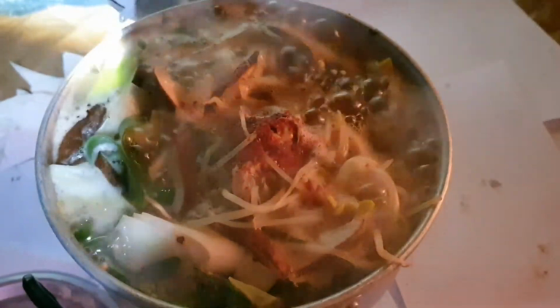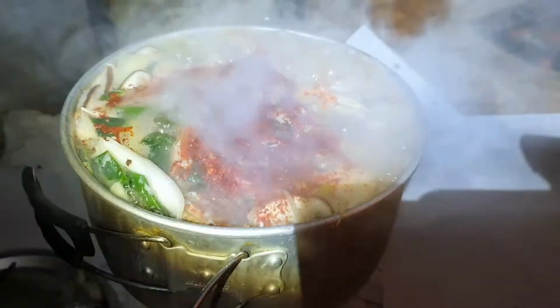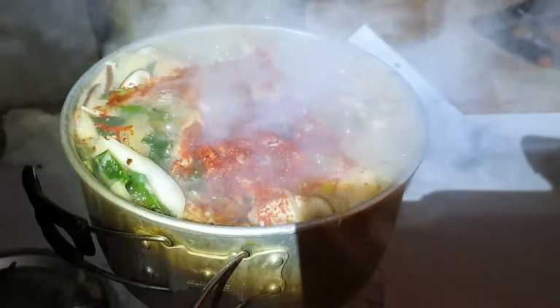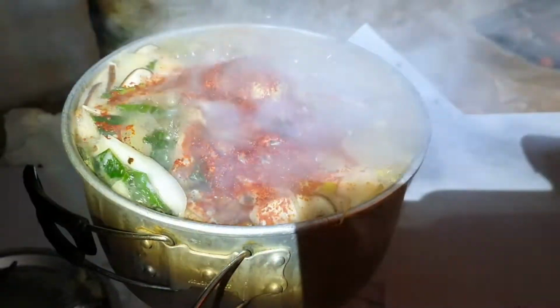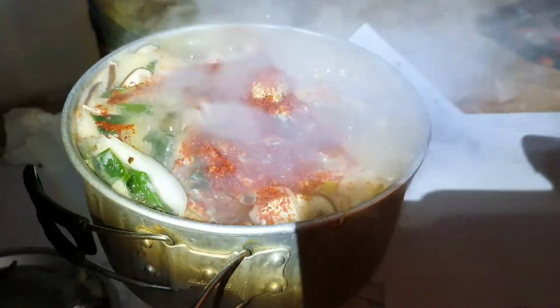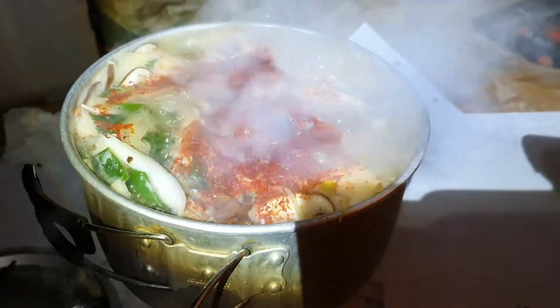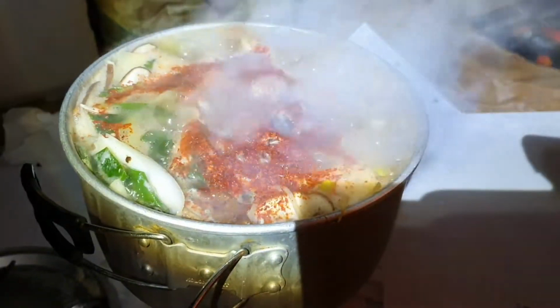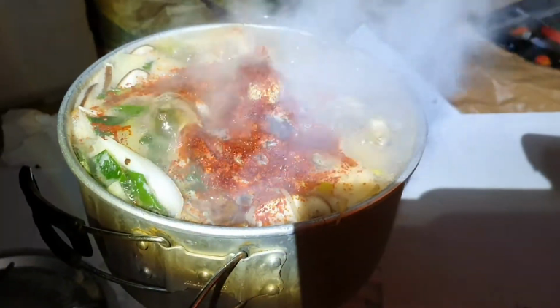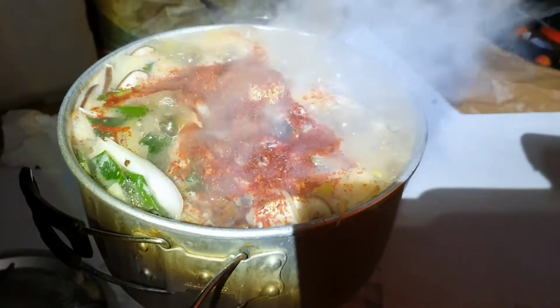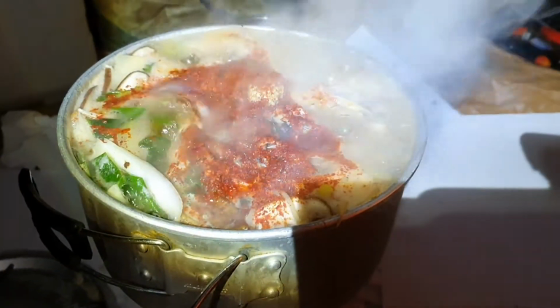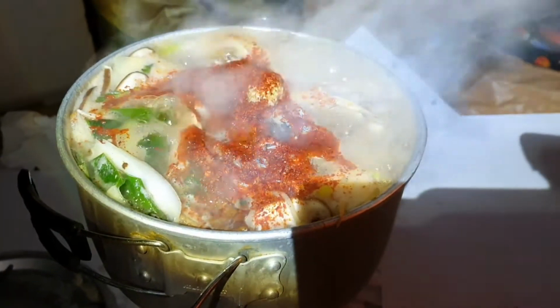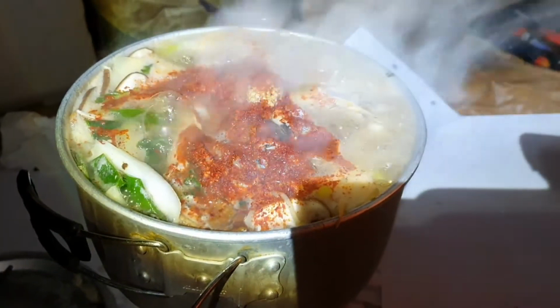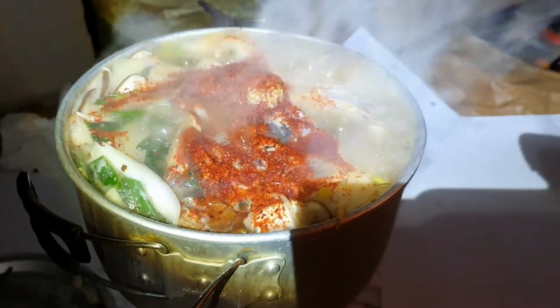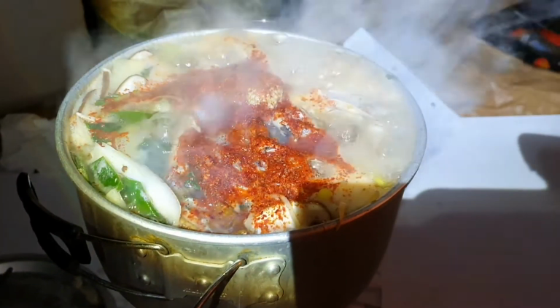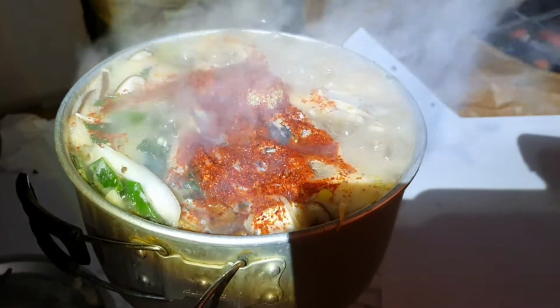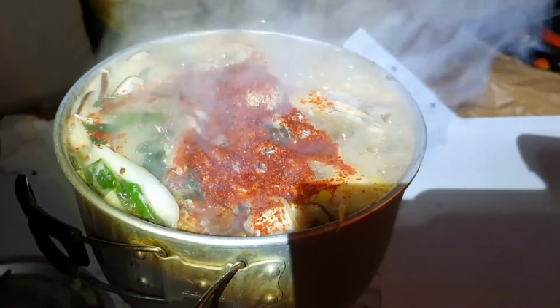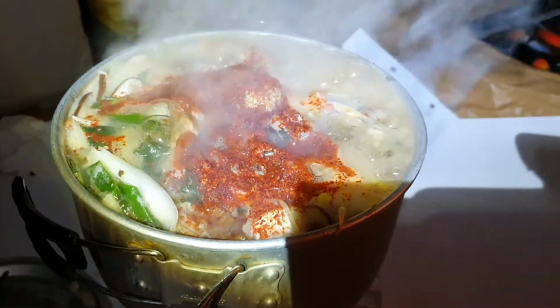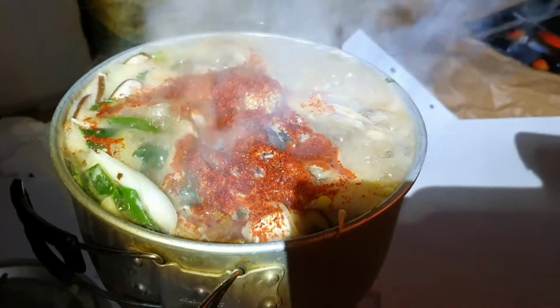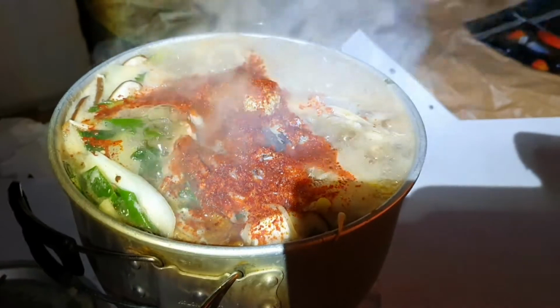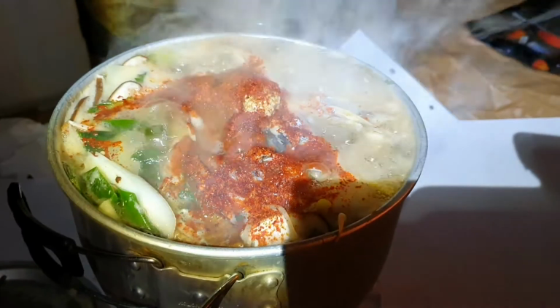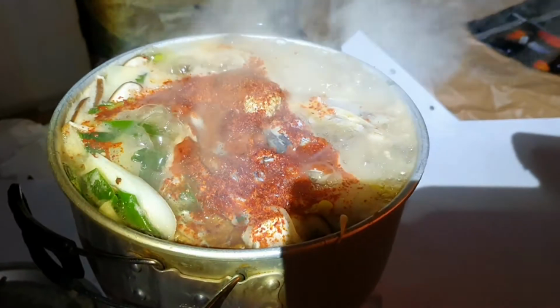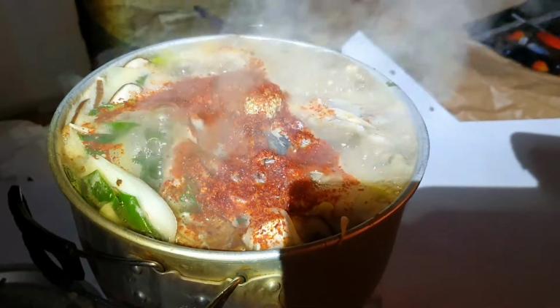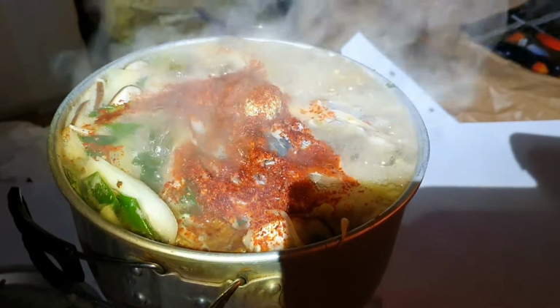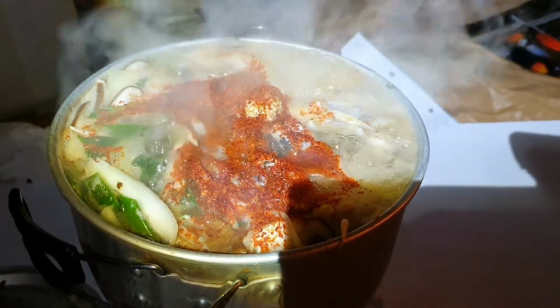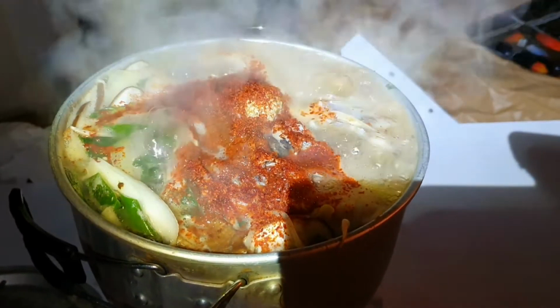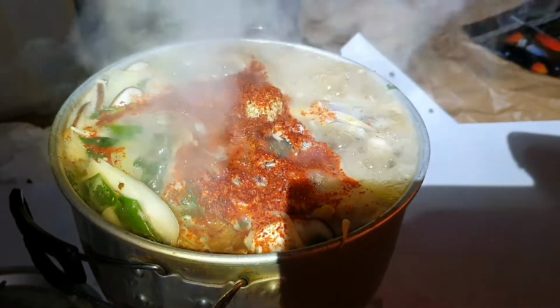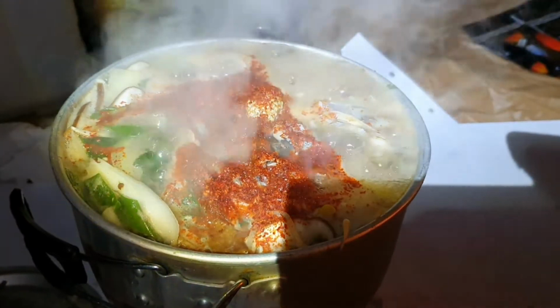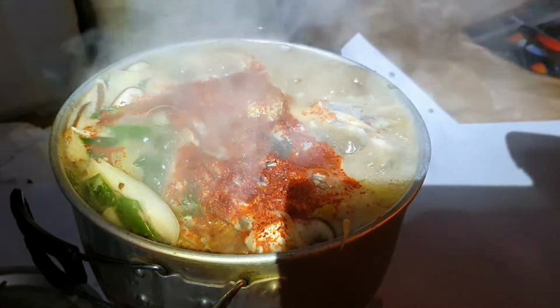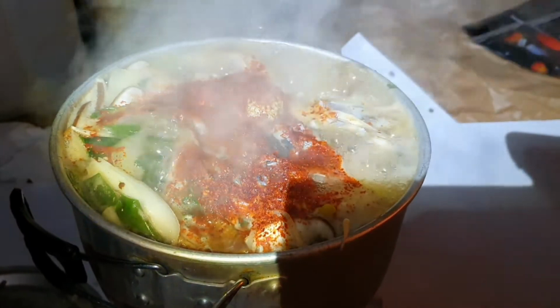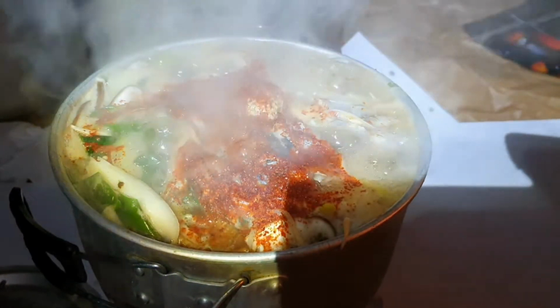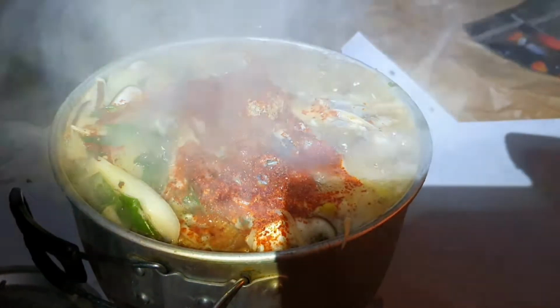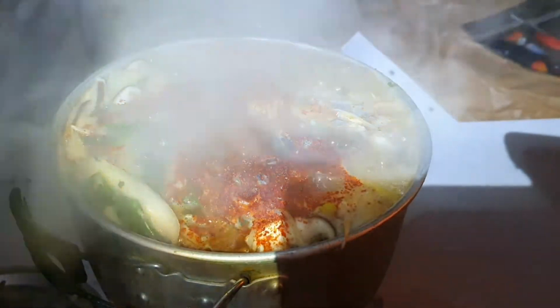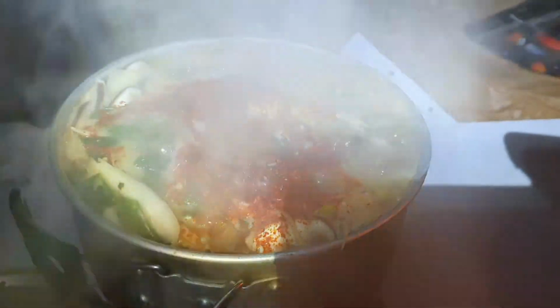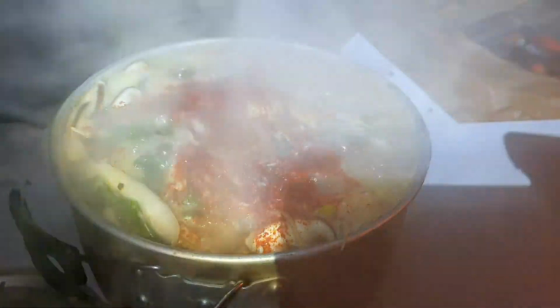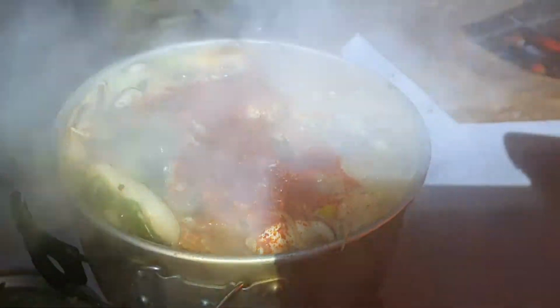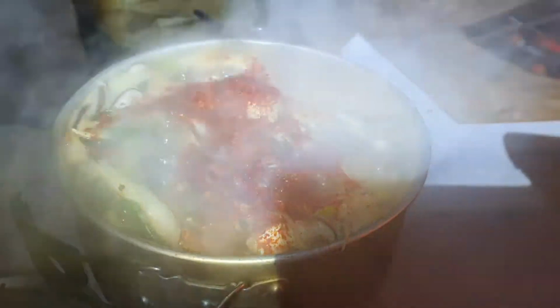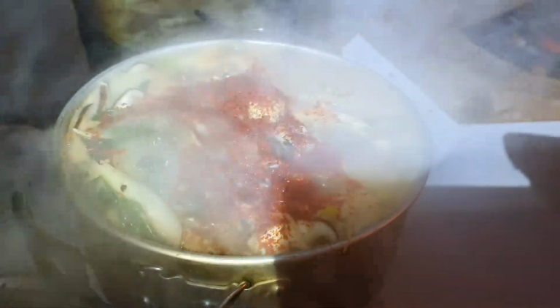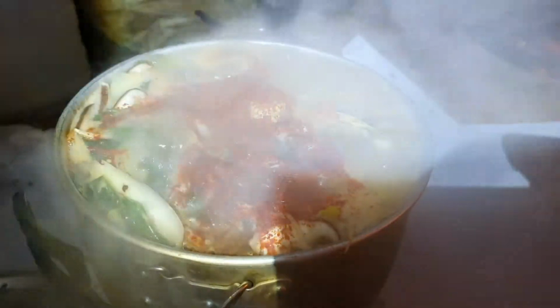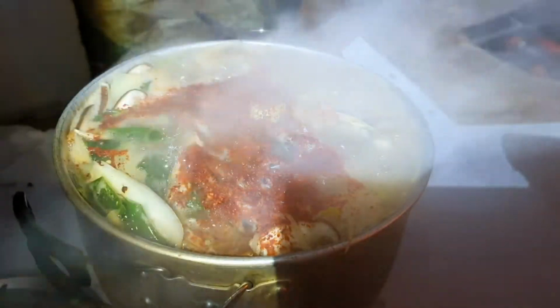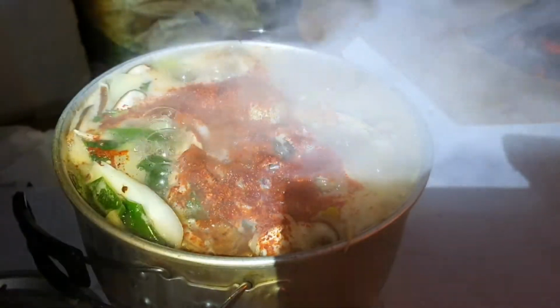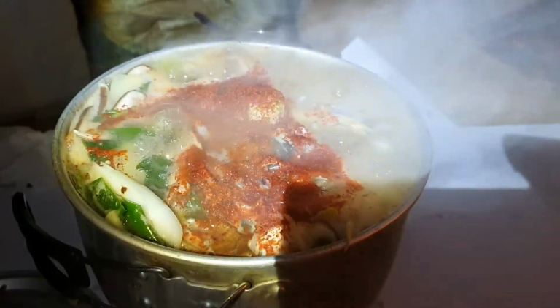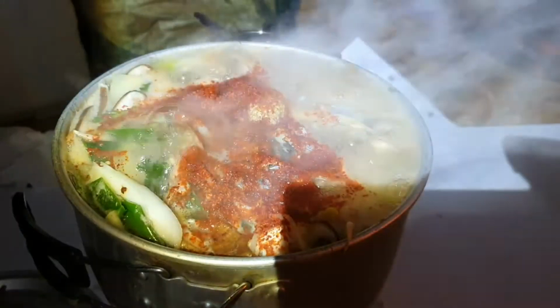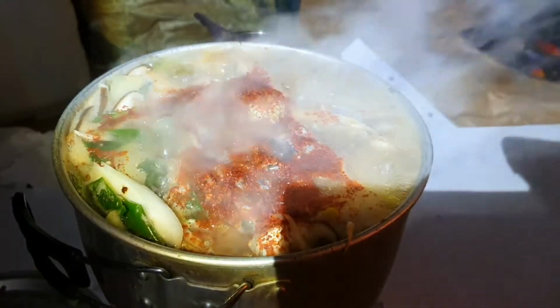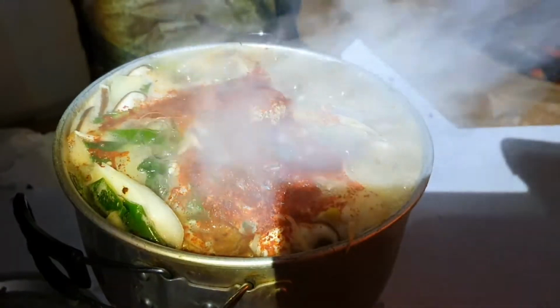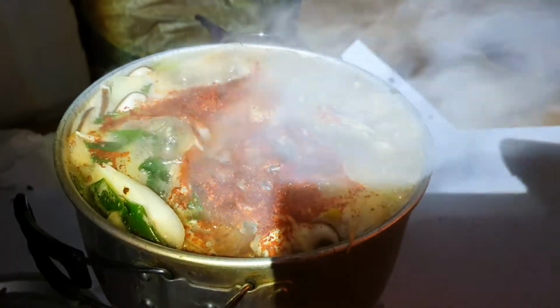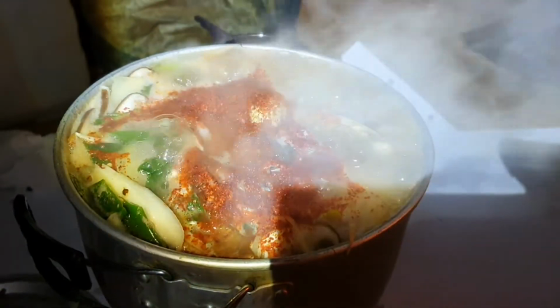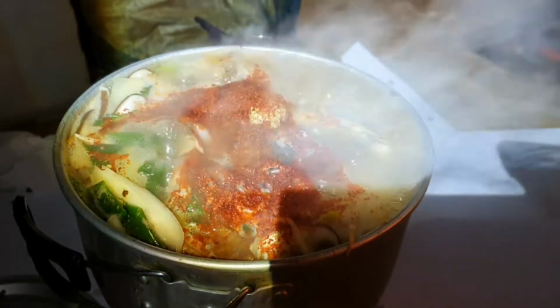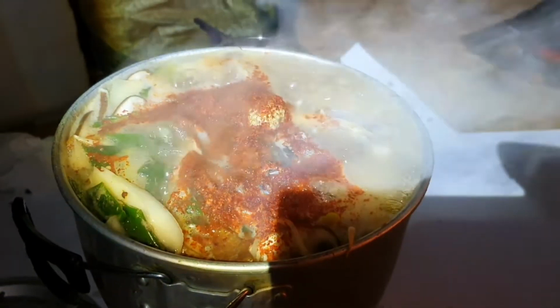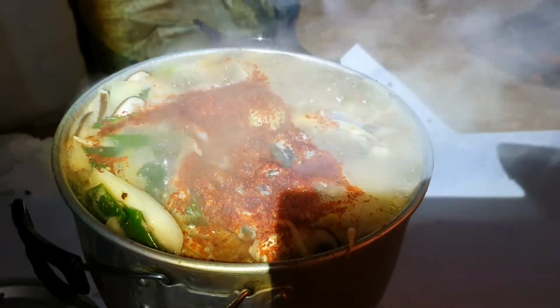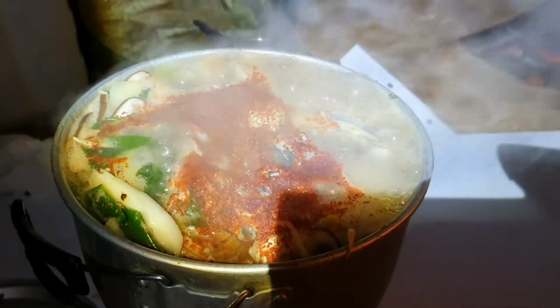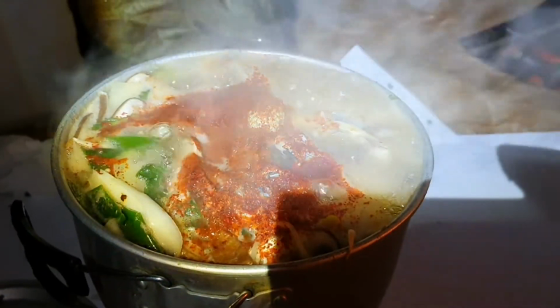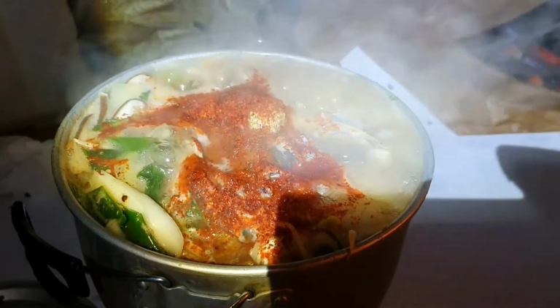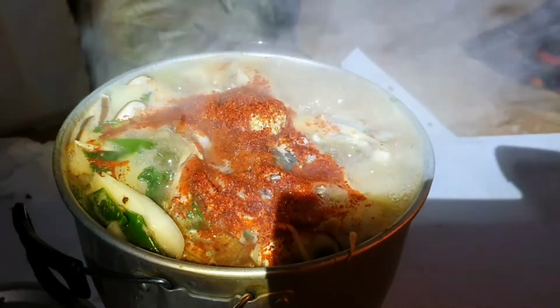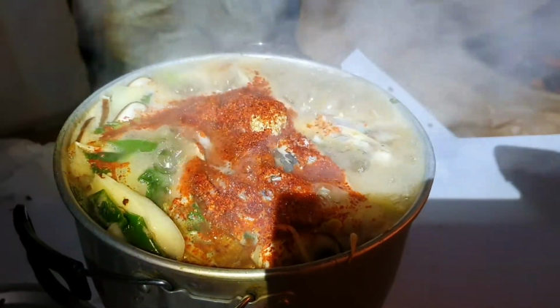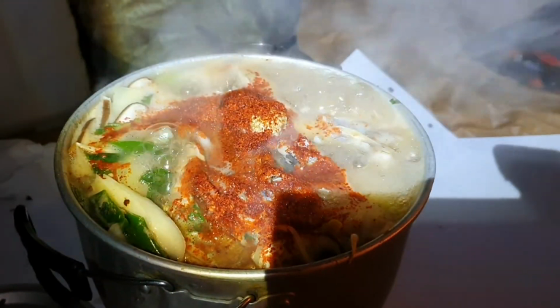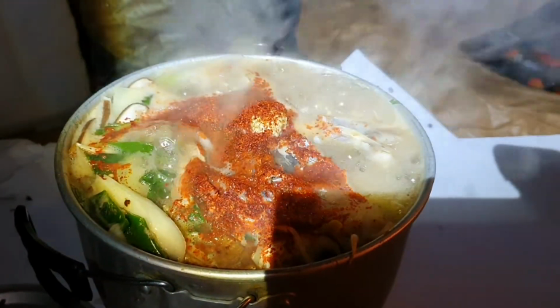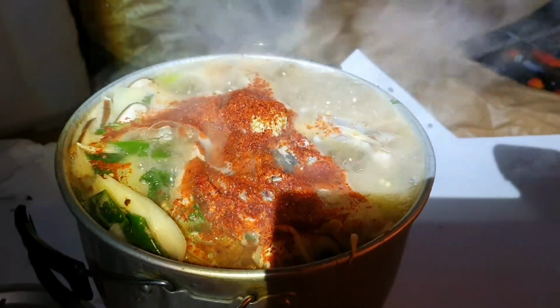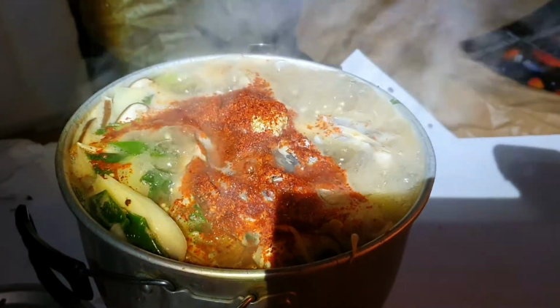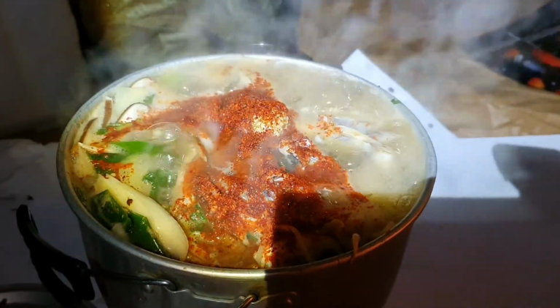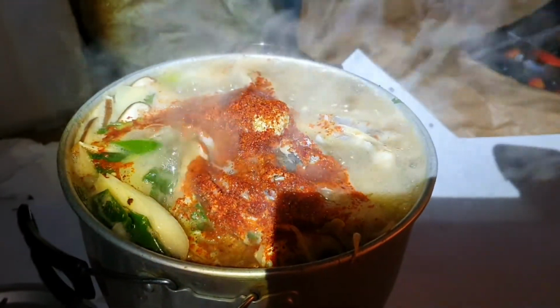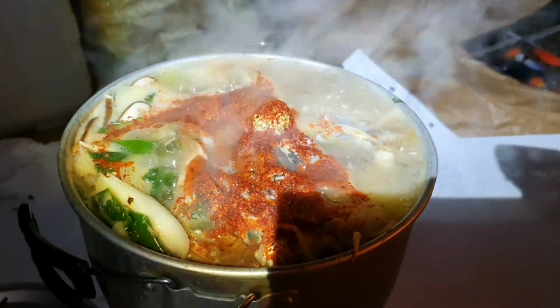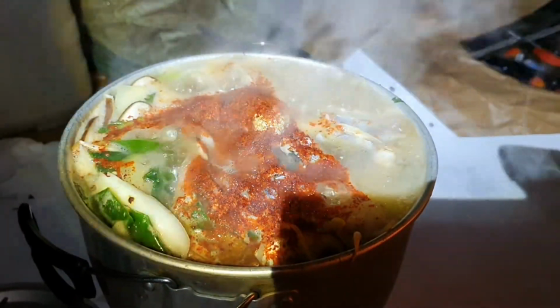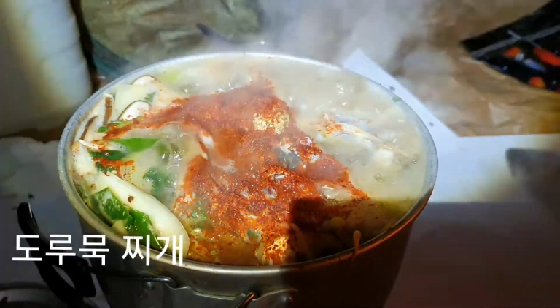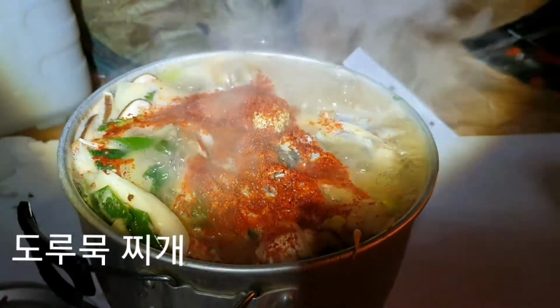Step 4: we're going to open the top. I'll open it up.